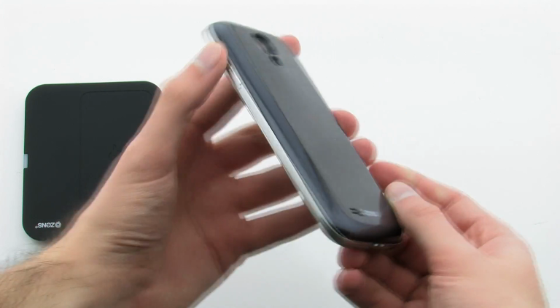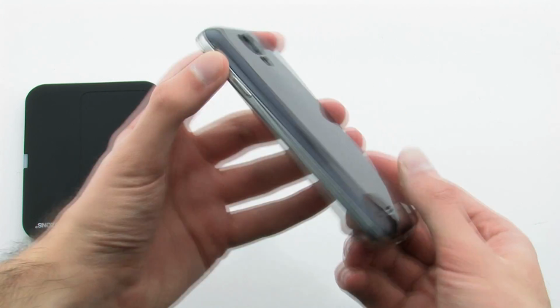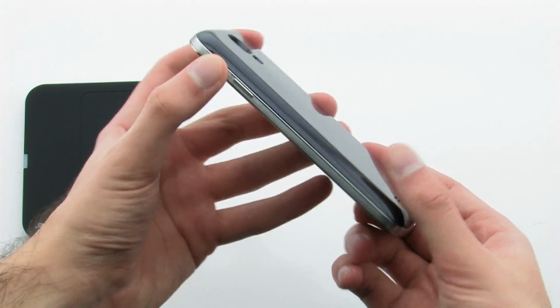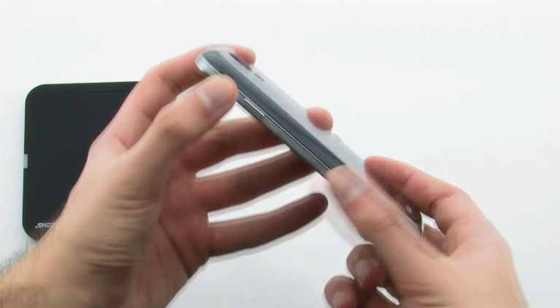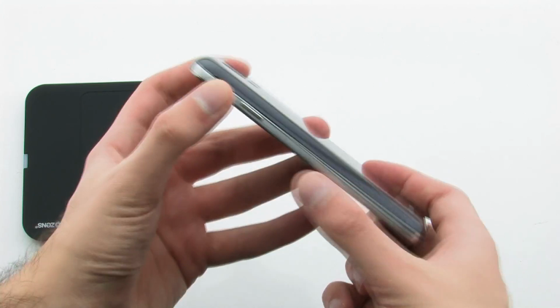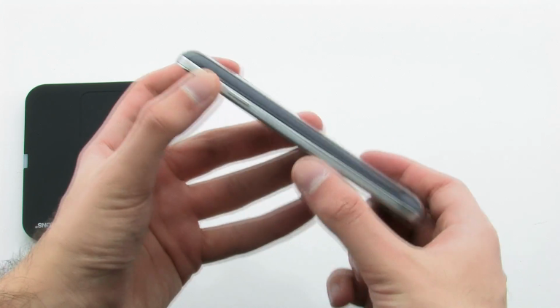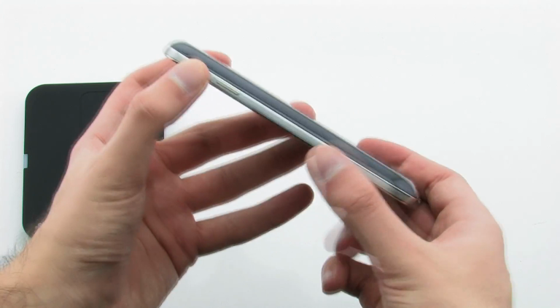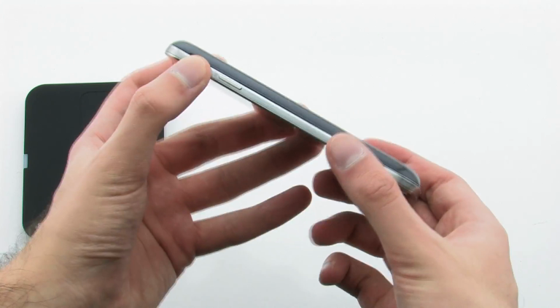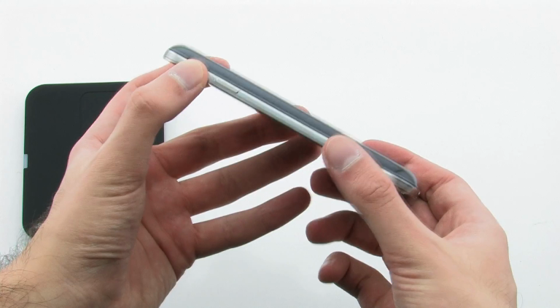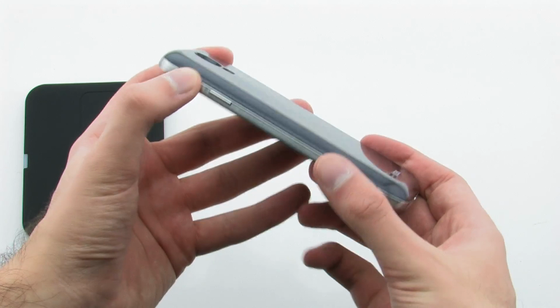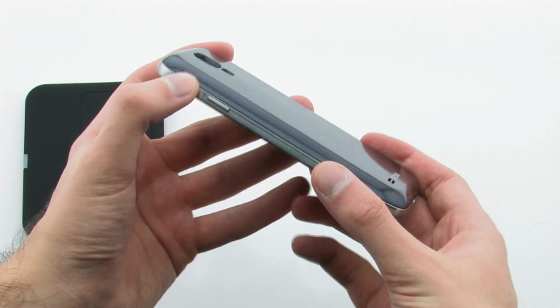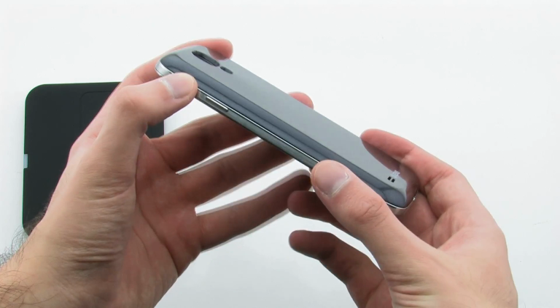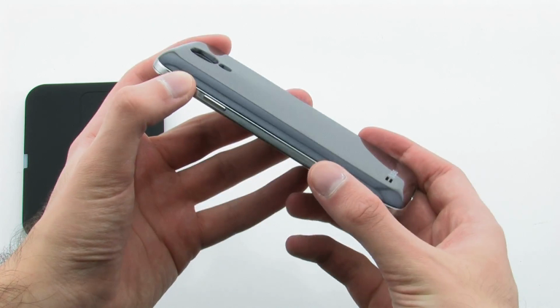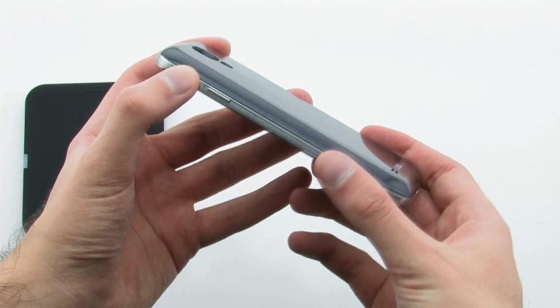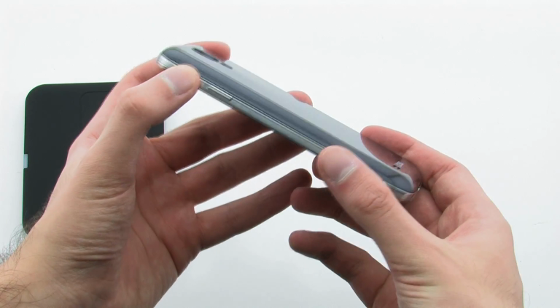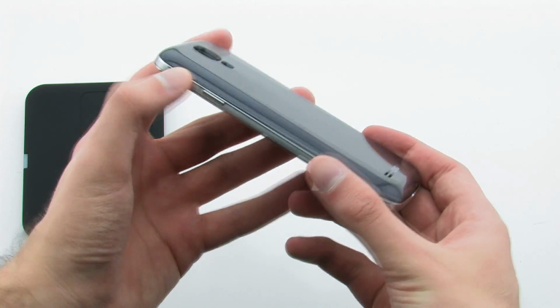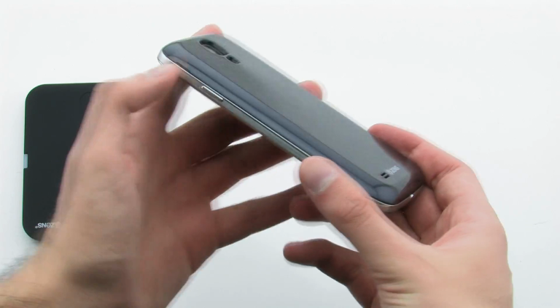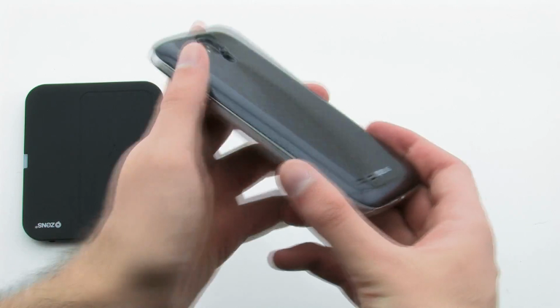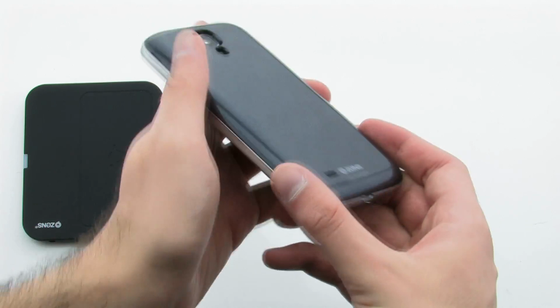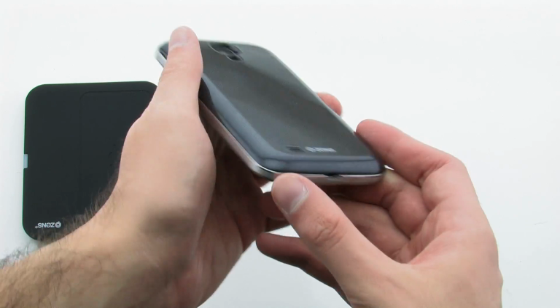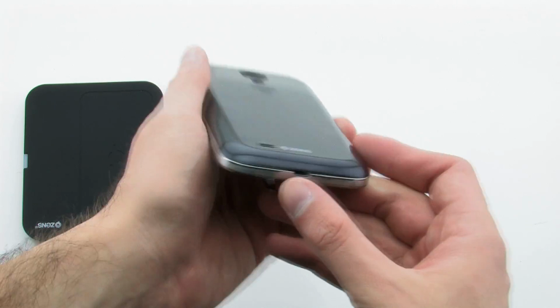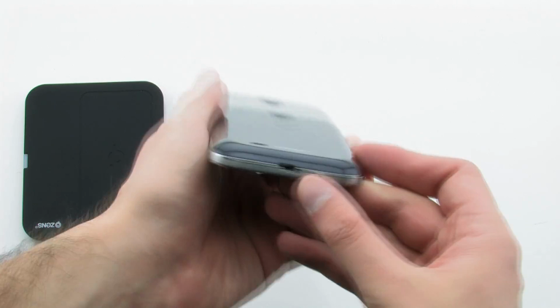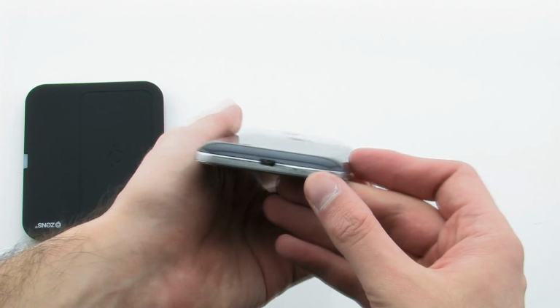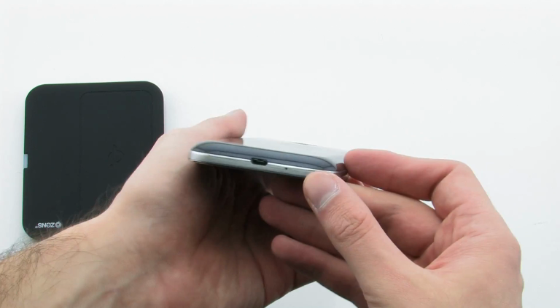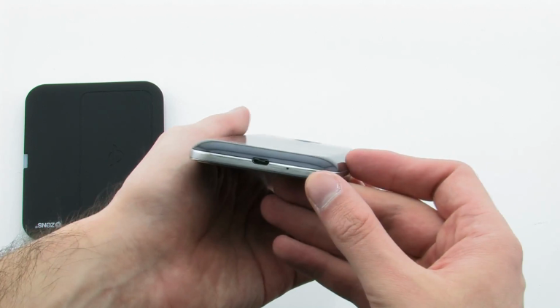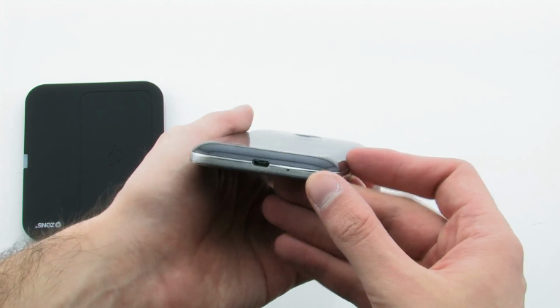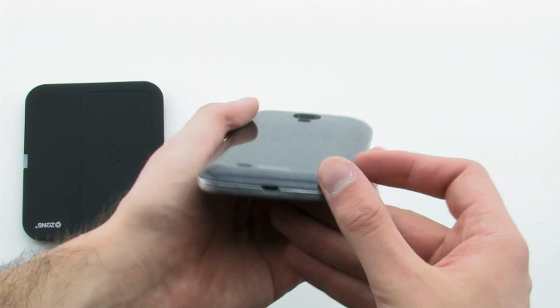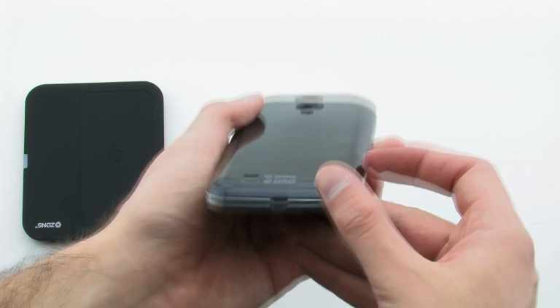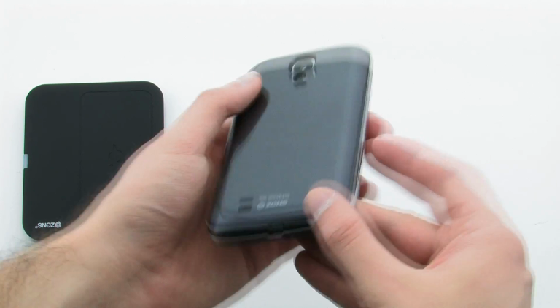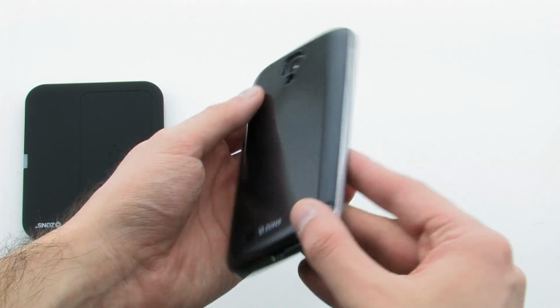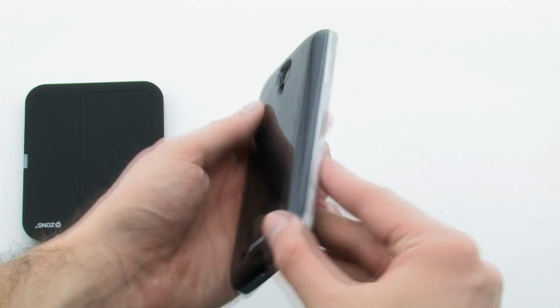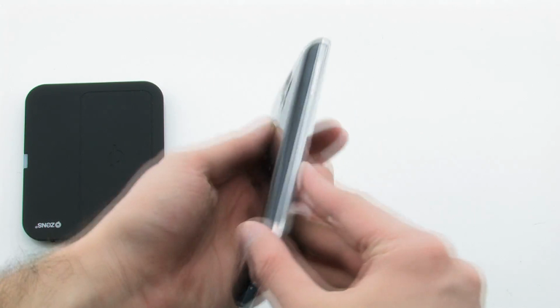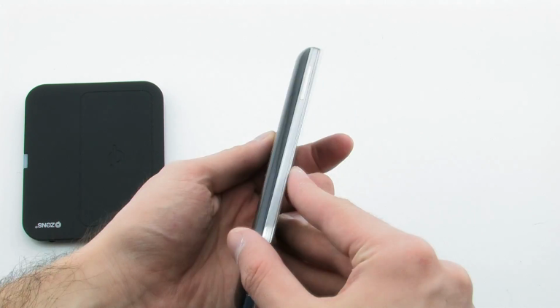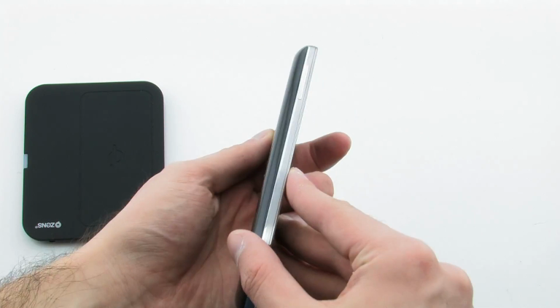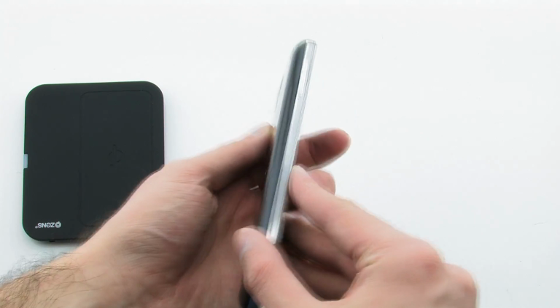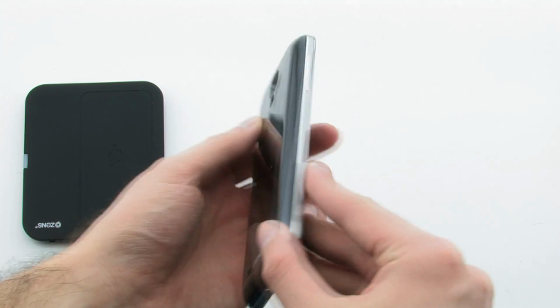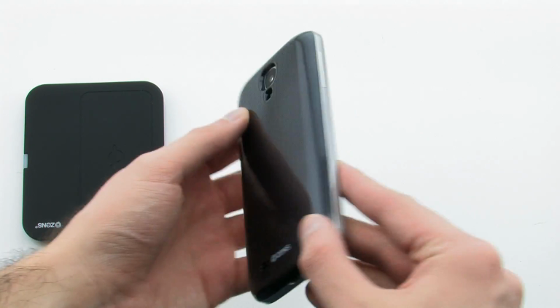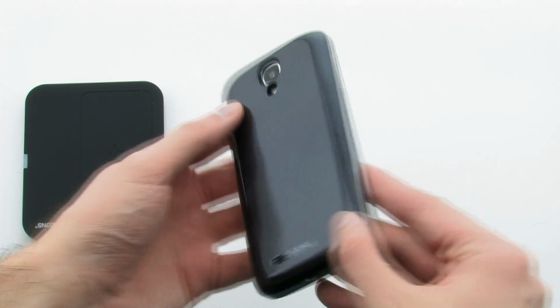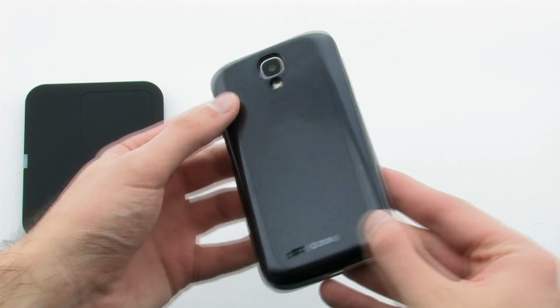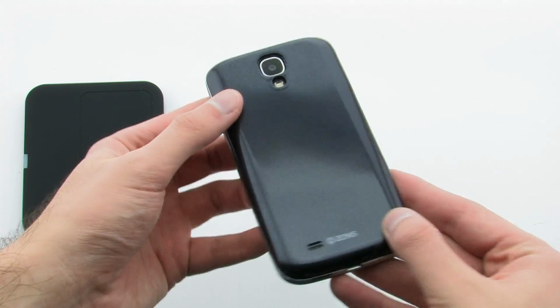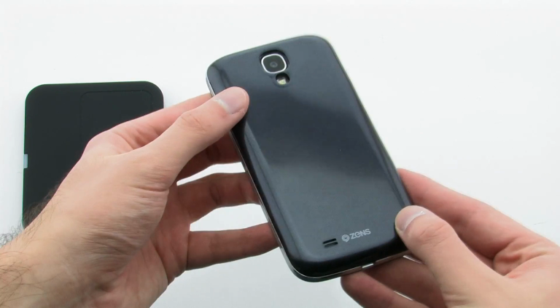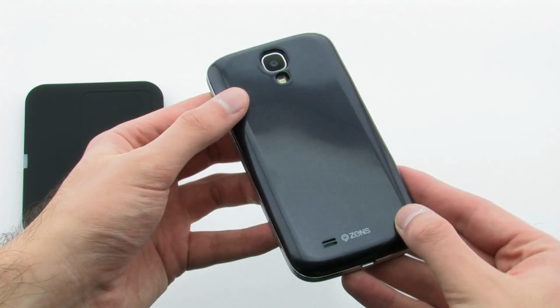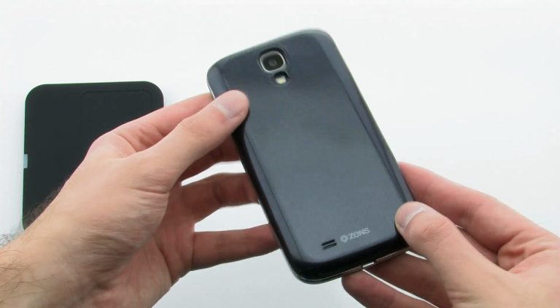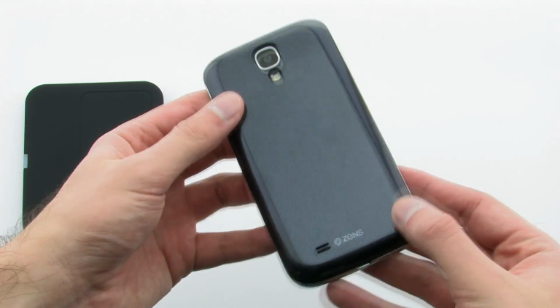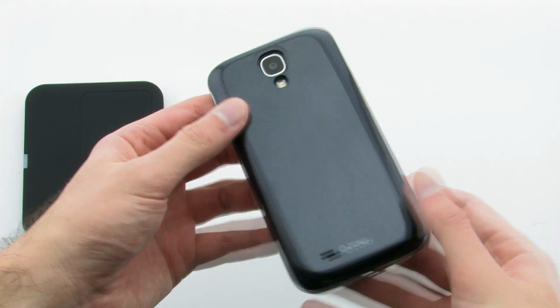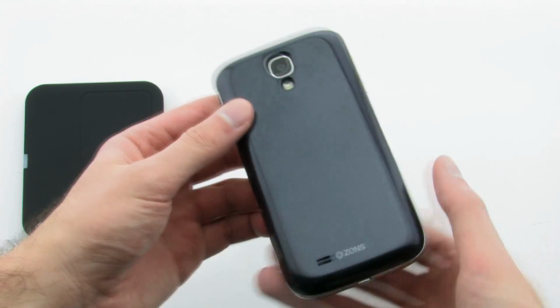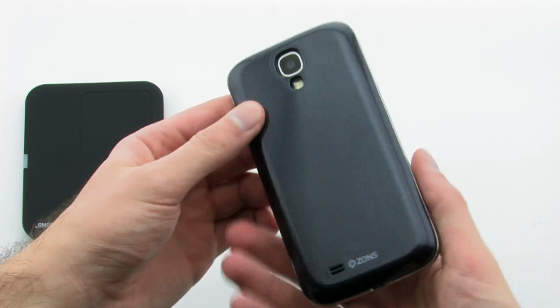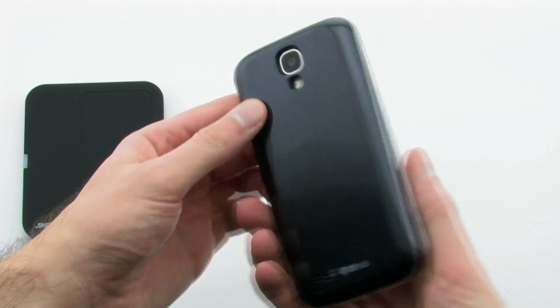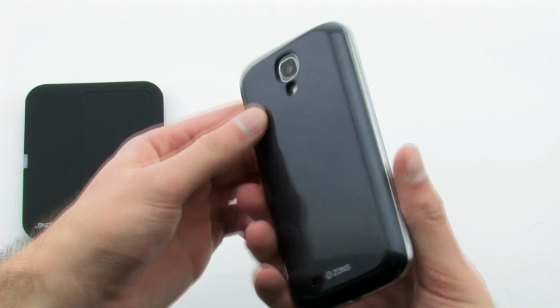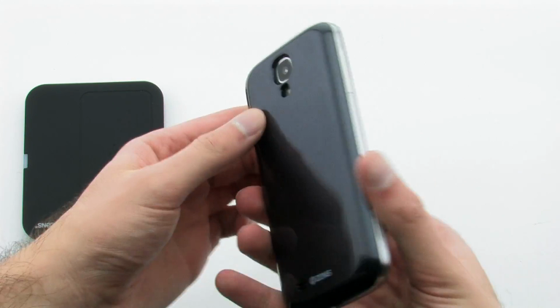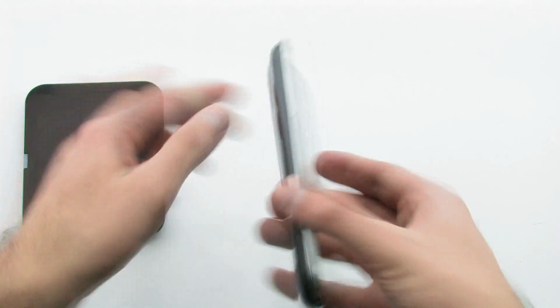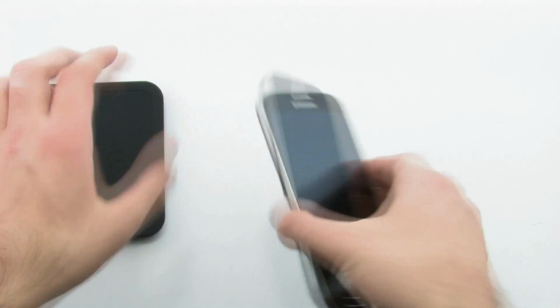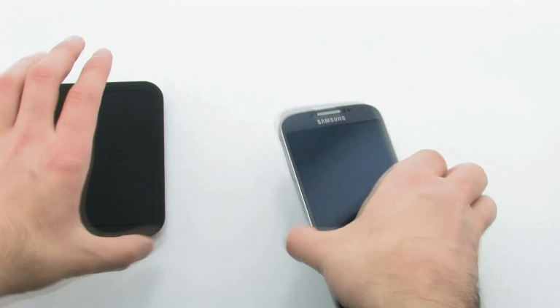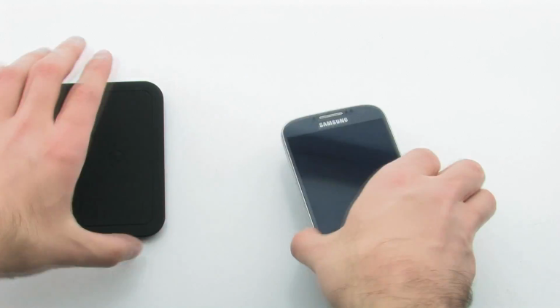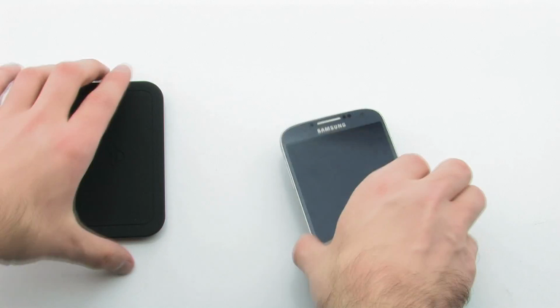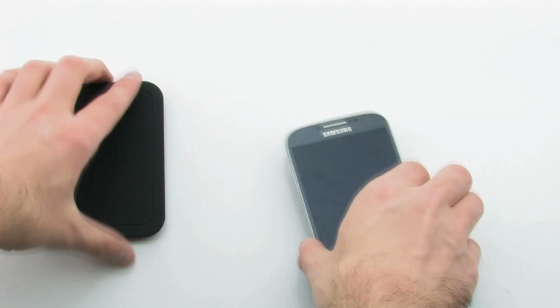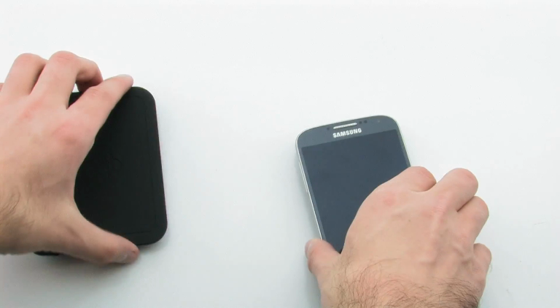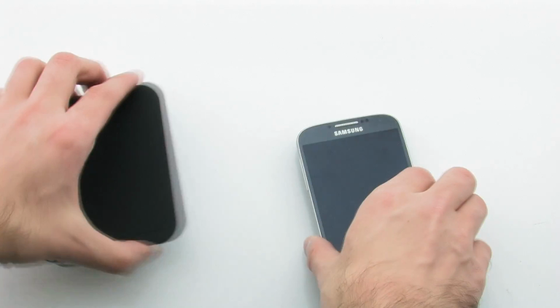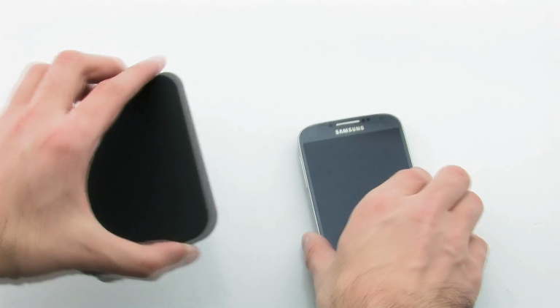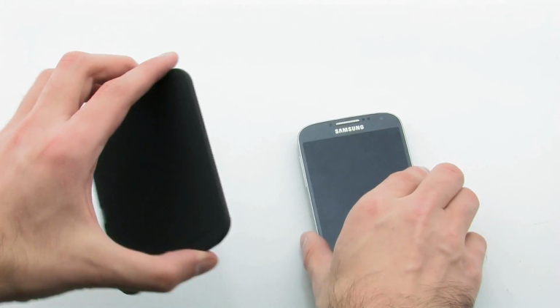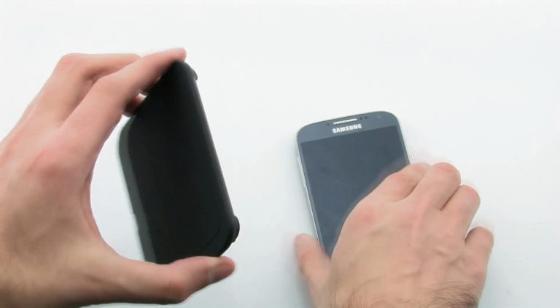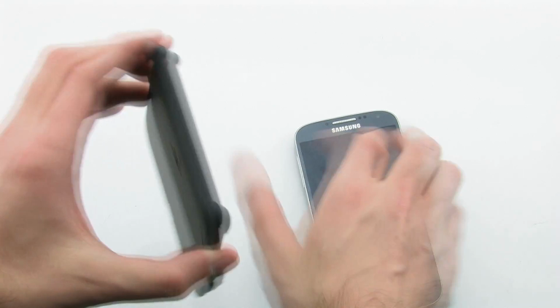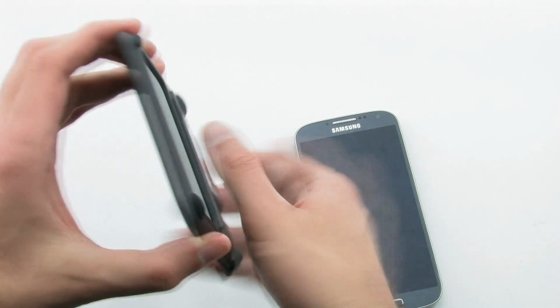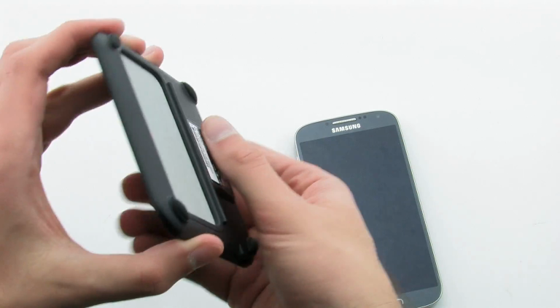The charging system provides little additional thickness for your device, but allows you to wirelessly charge your device by simply laying it on the rear power brick.